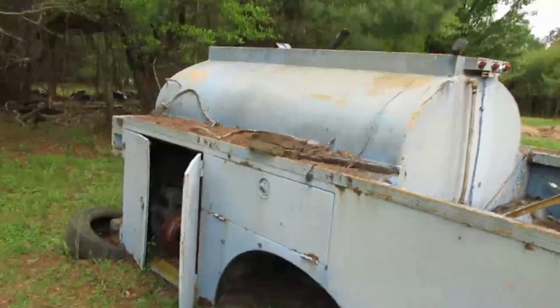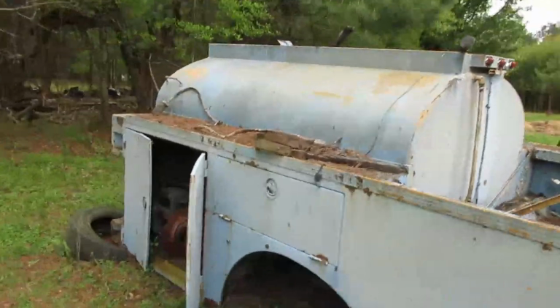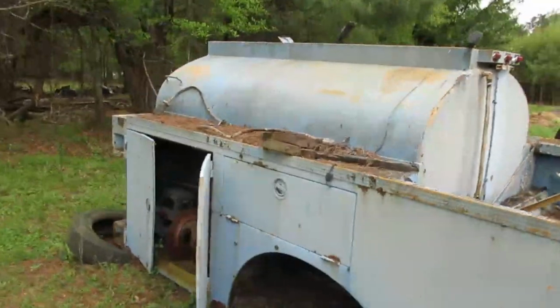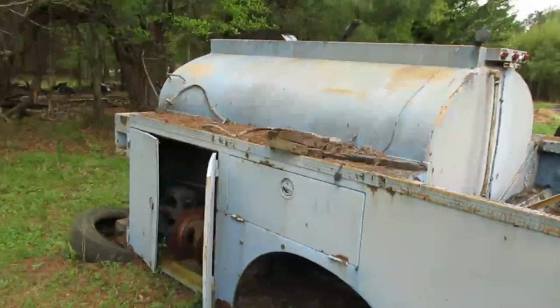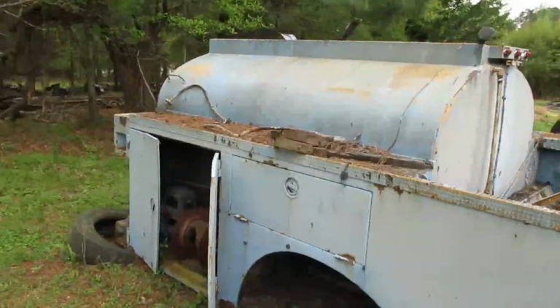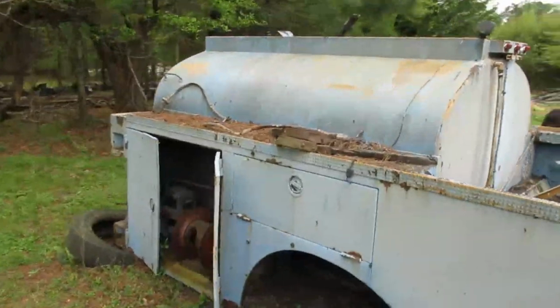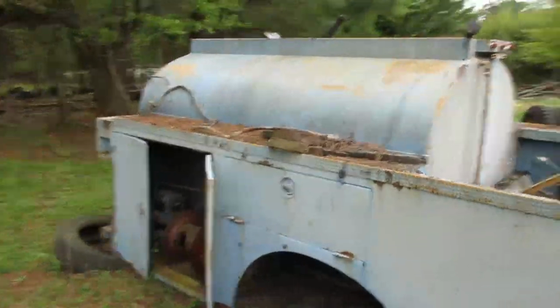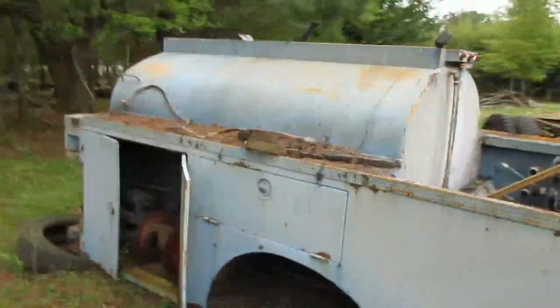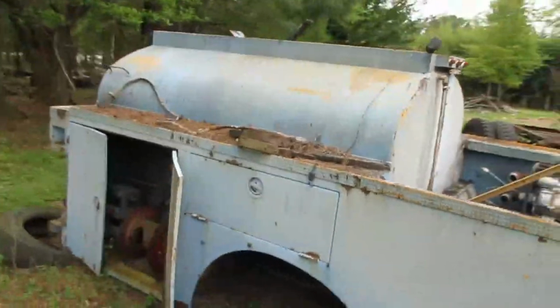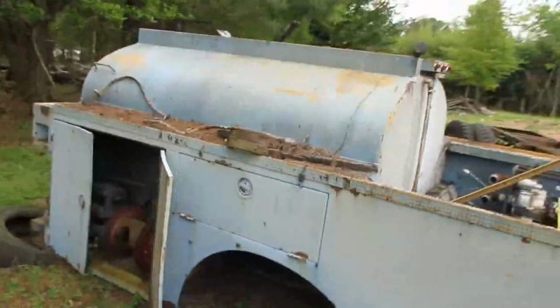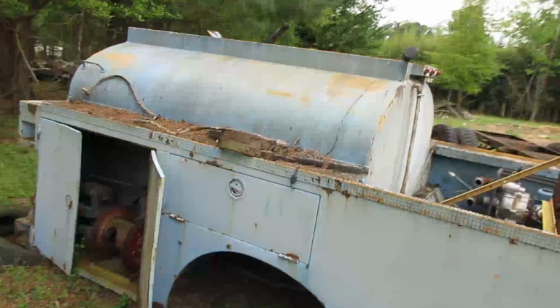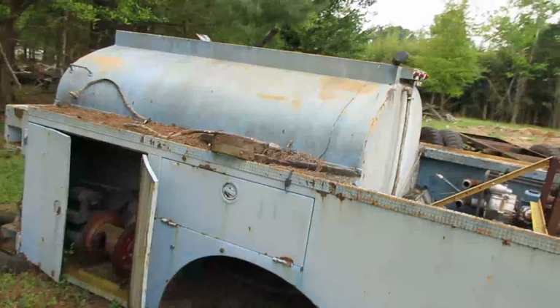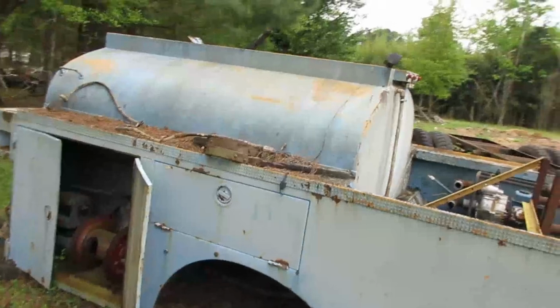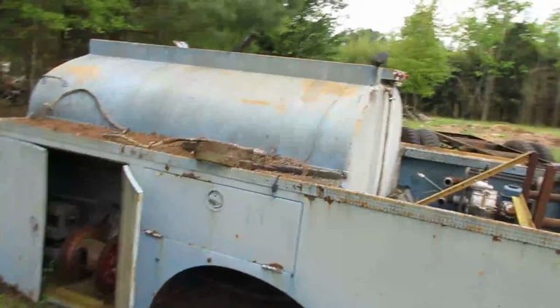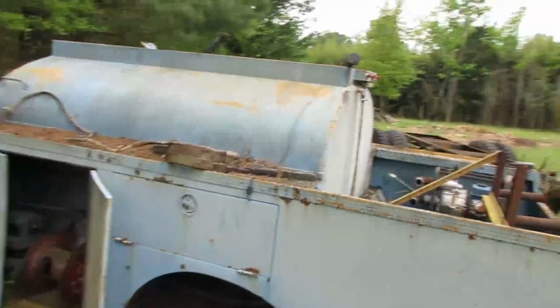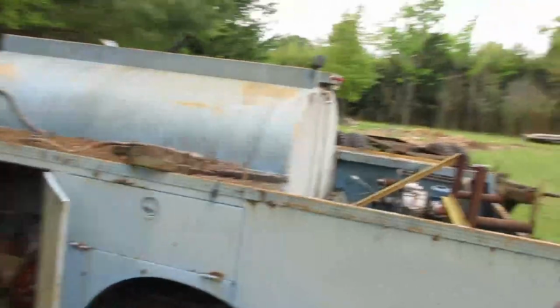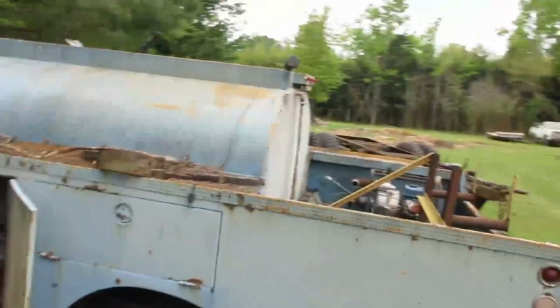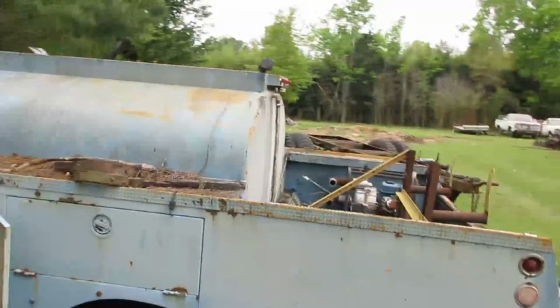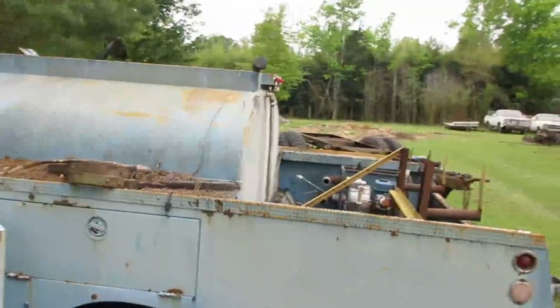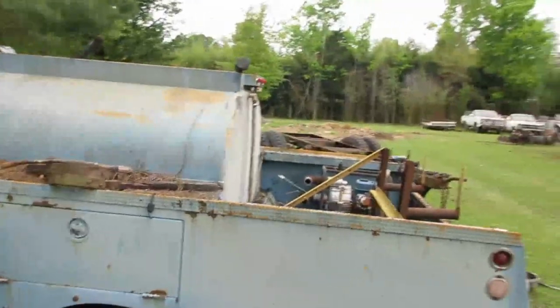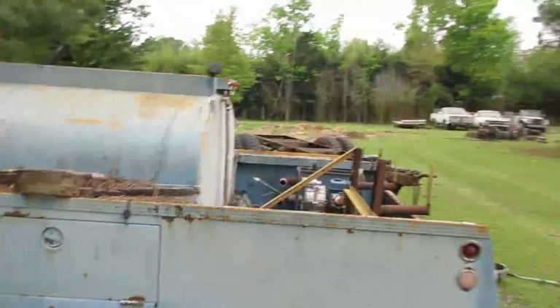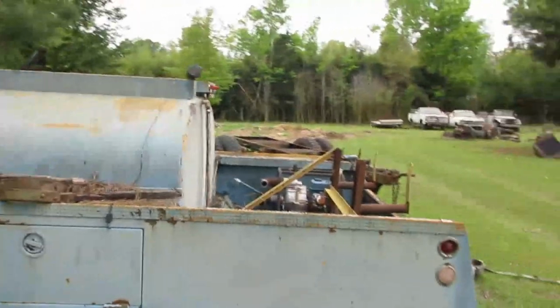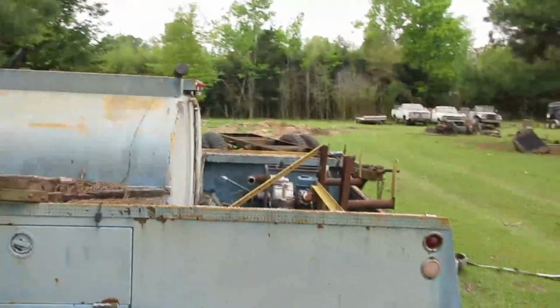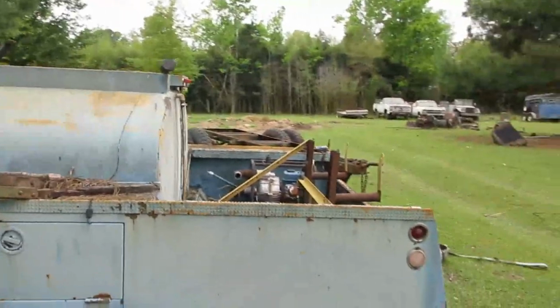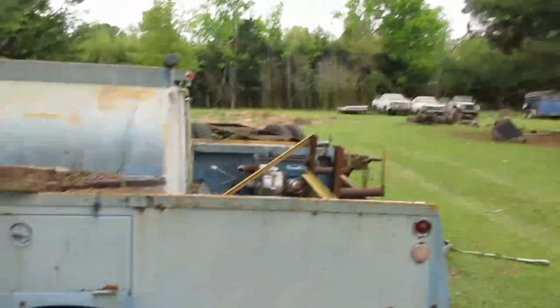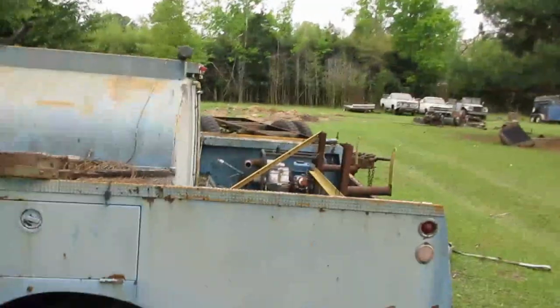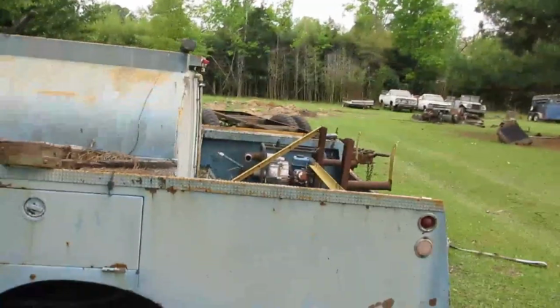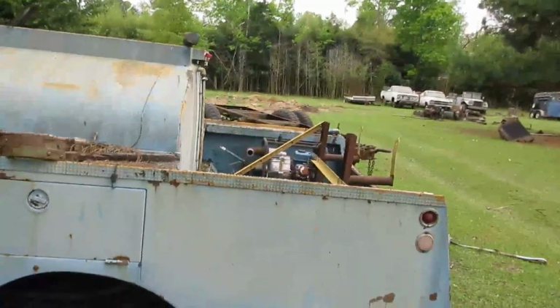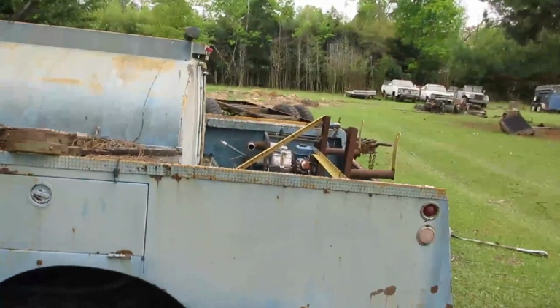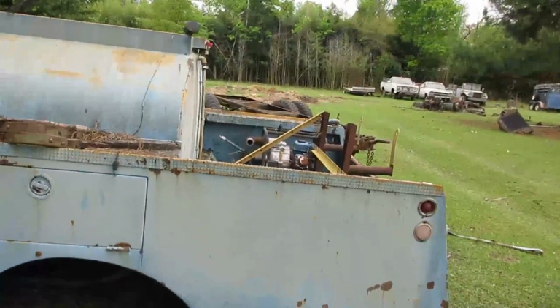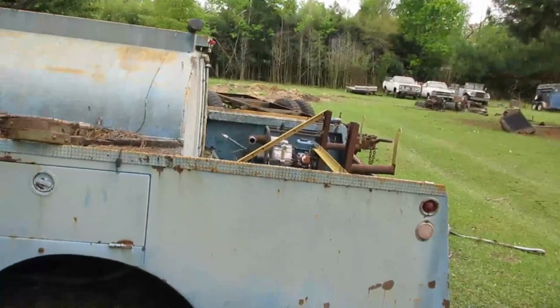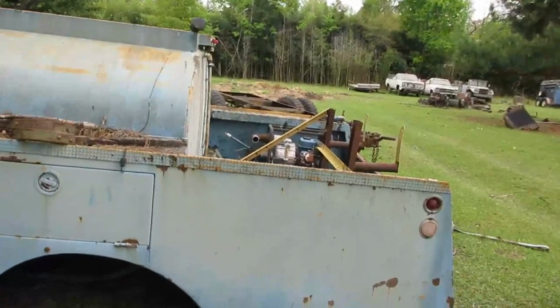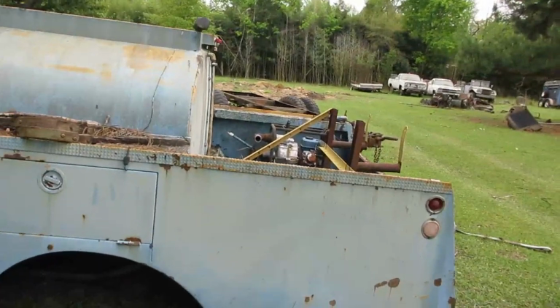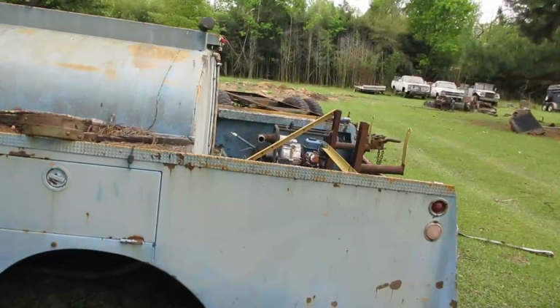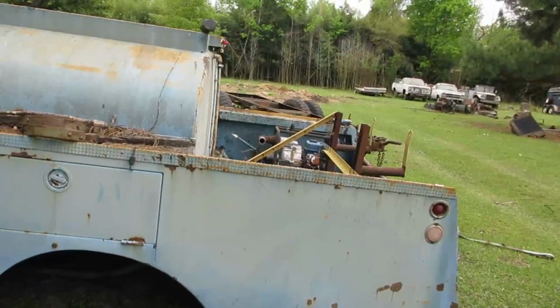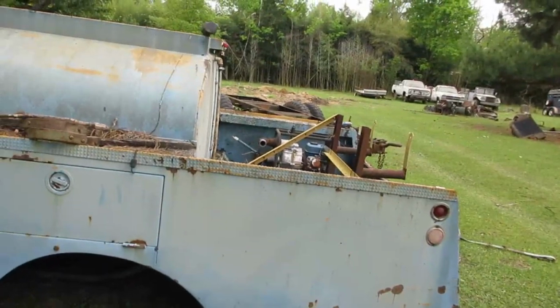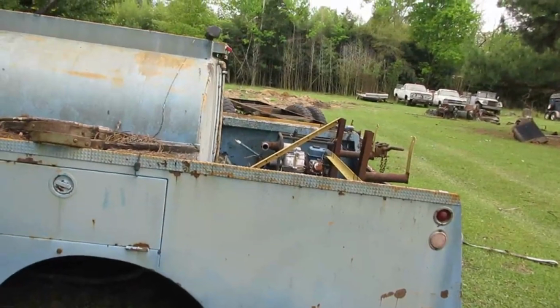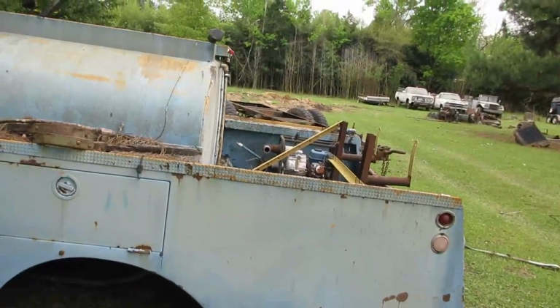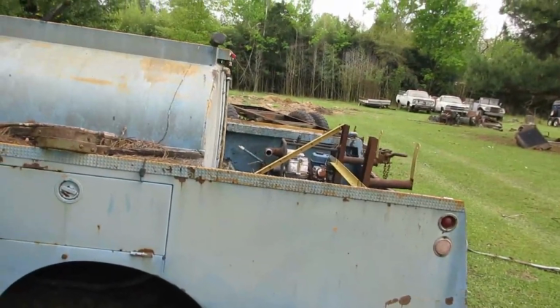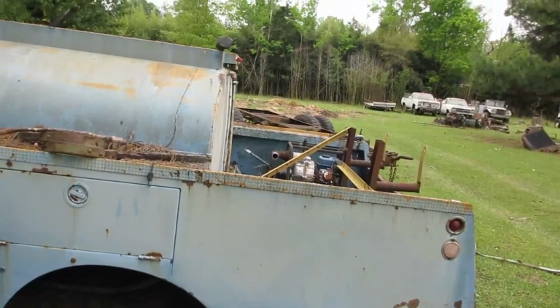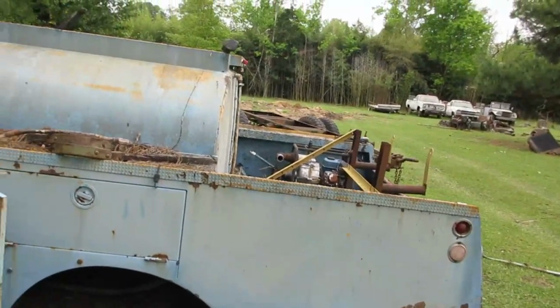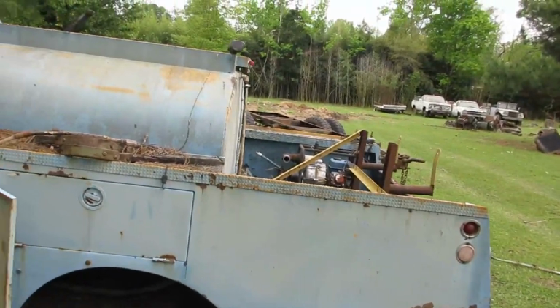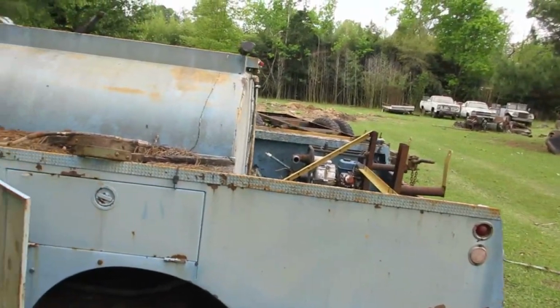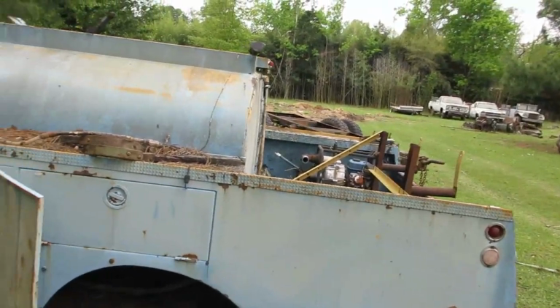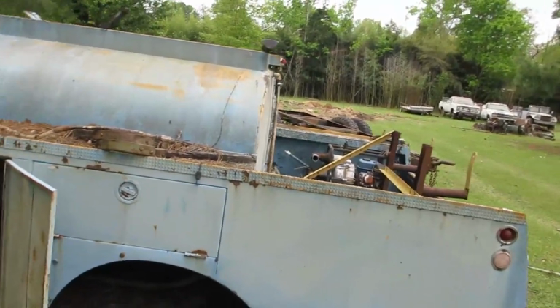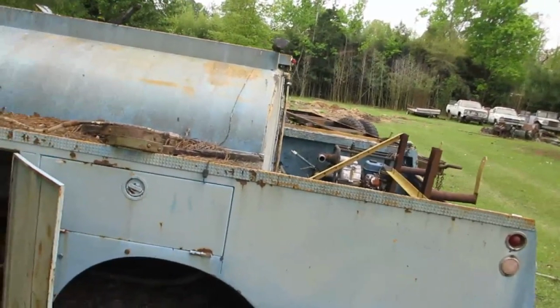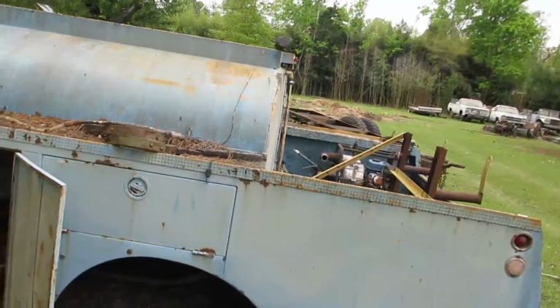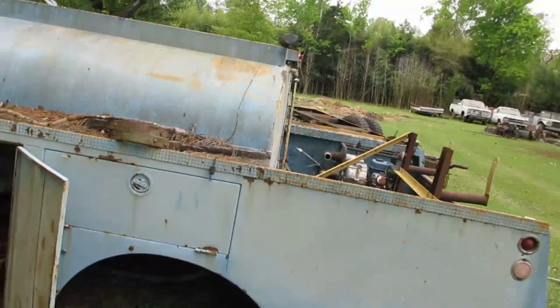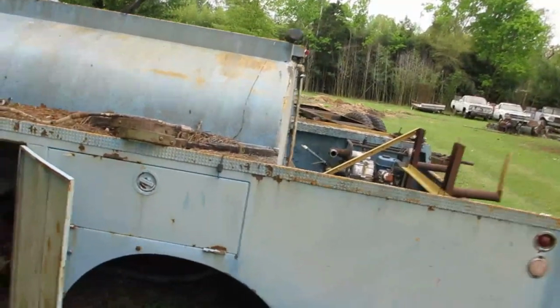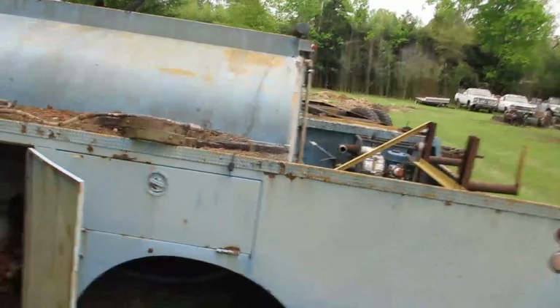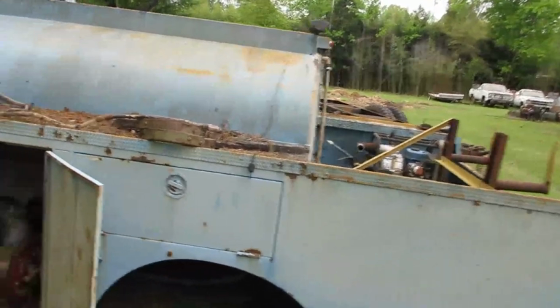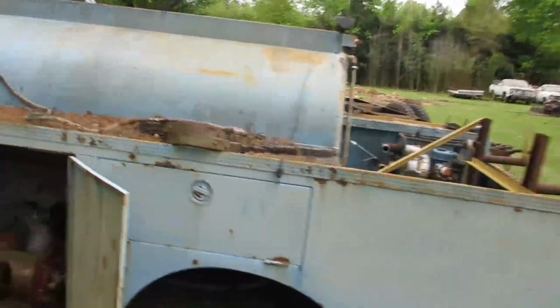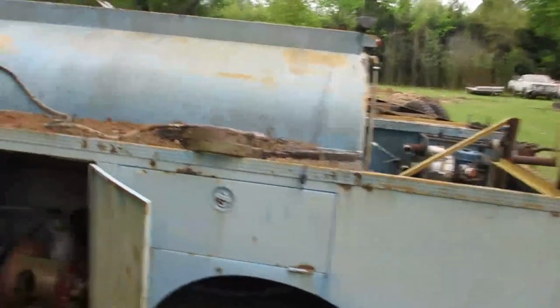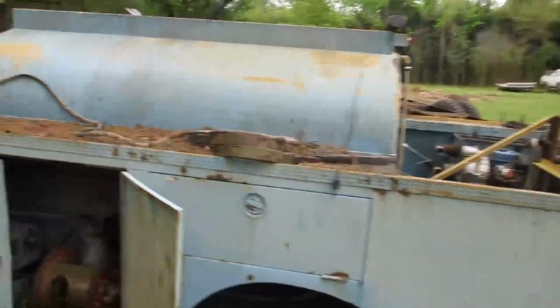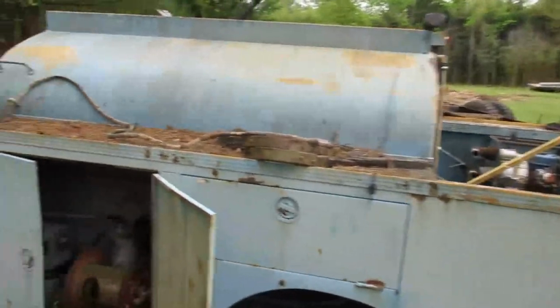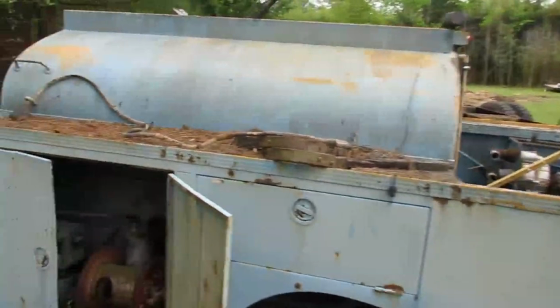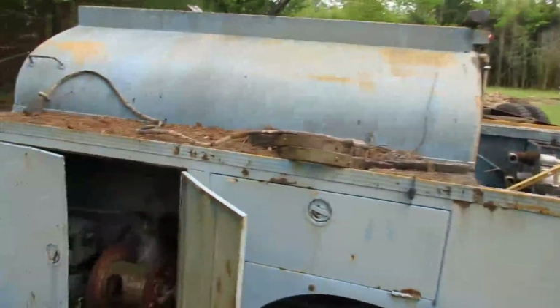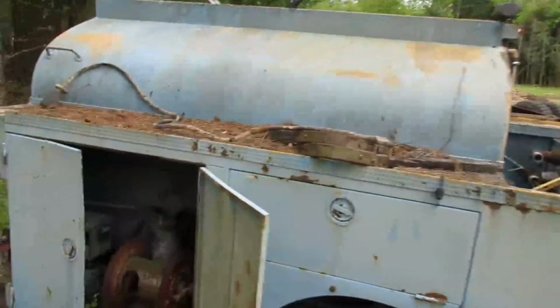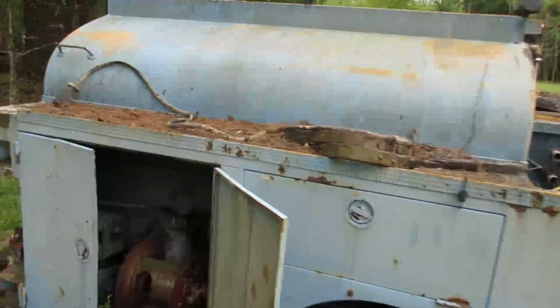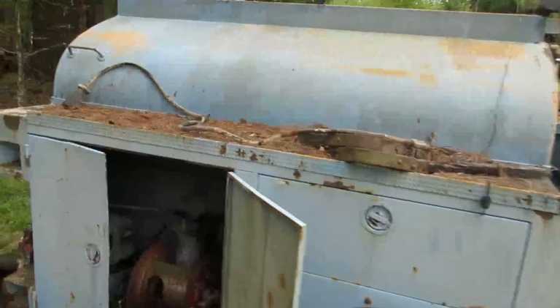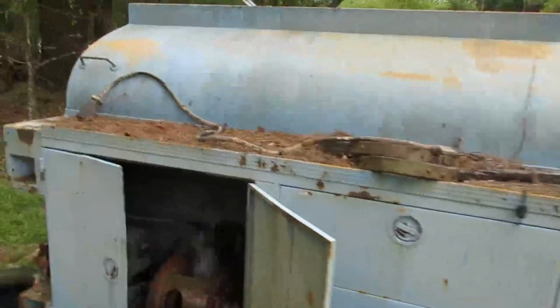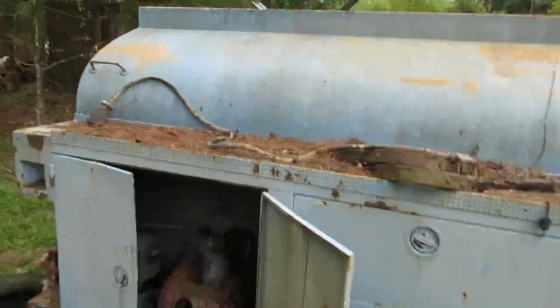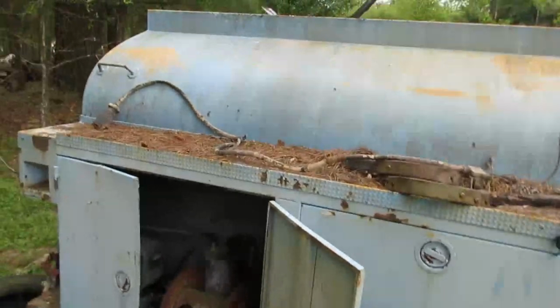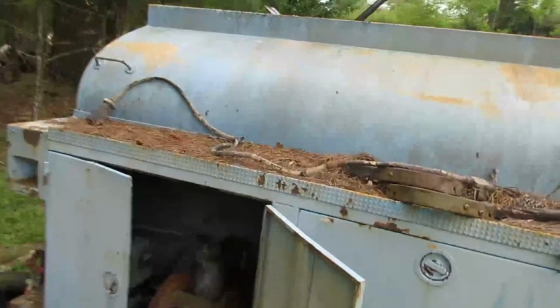I'll probably make it into a water trailer to use on my property, with a pump and stuff in case of a fire. I'll be able to just hook up to it and tow it somewhere.